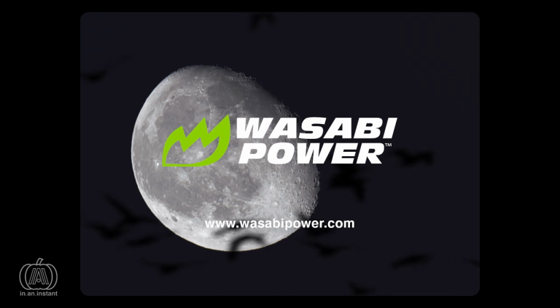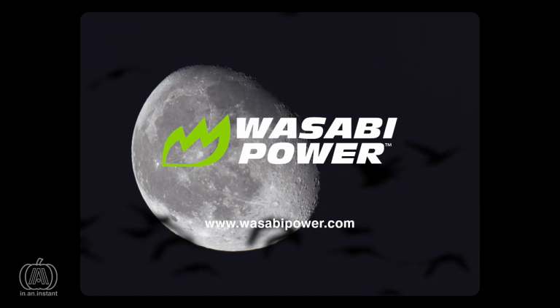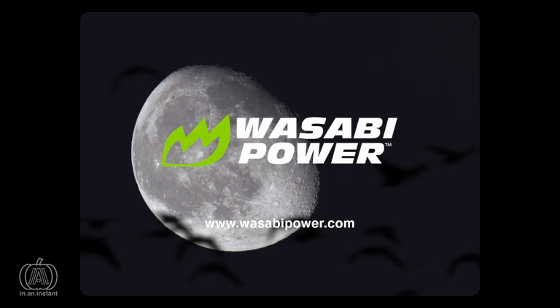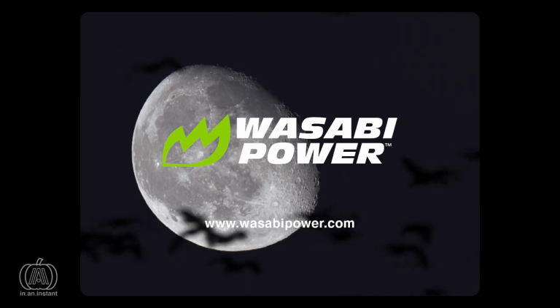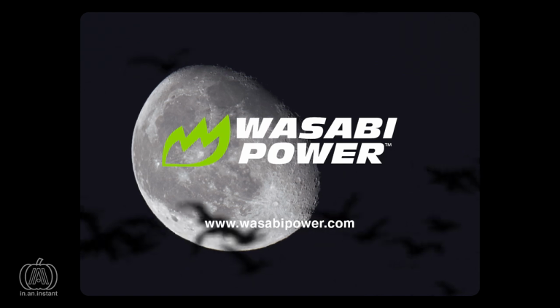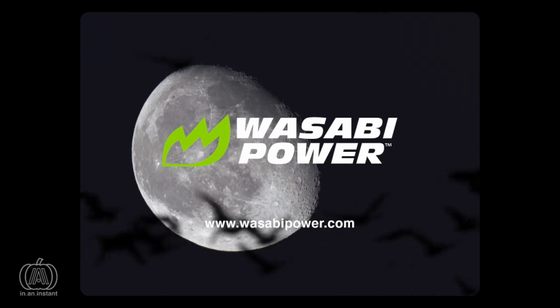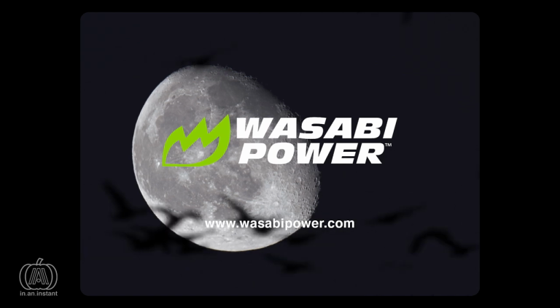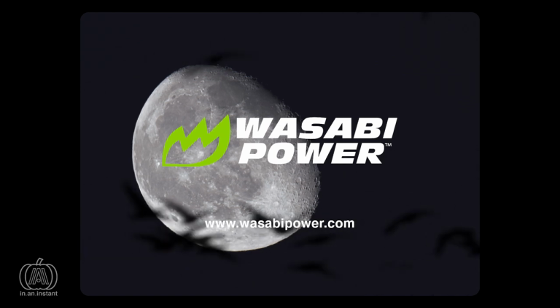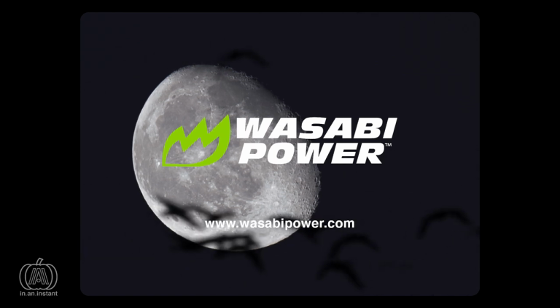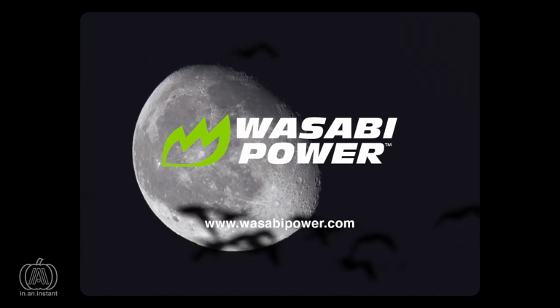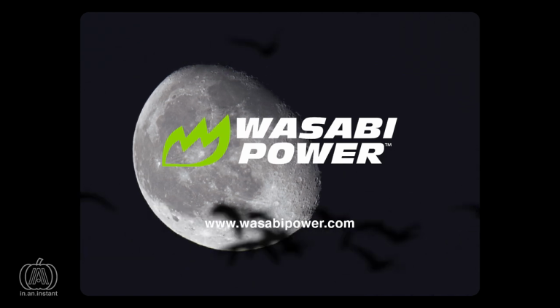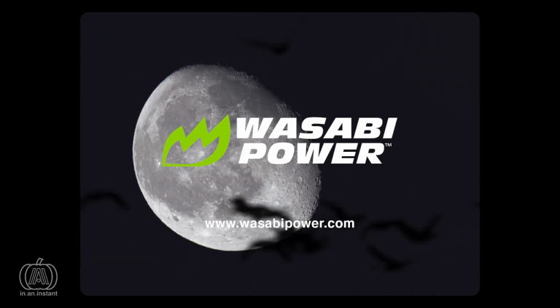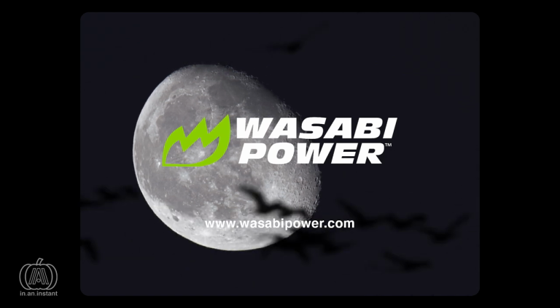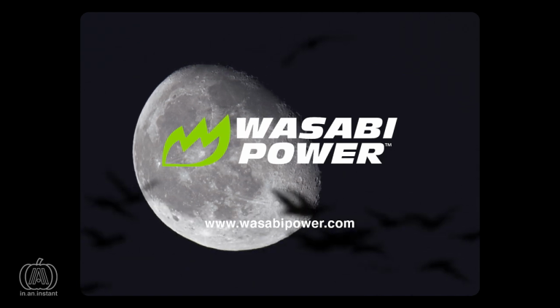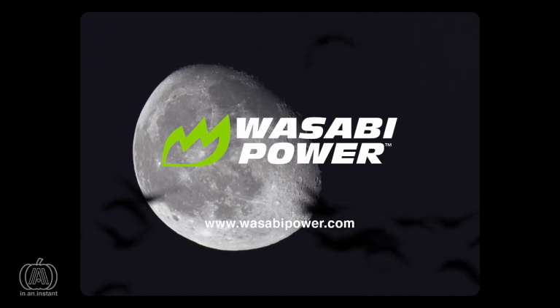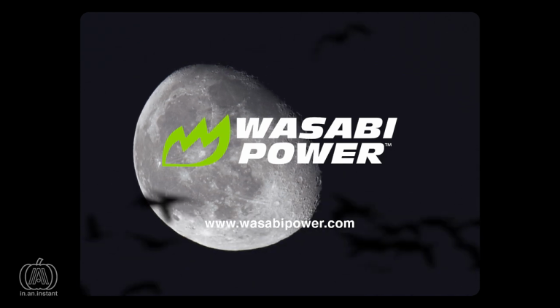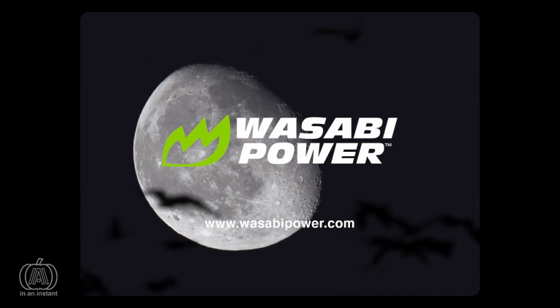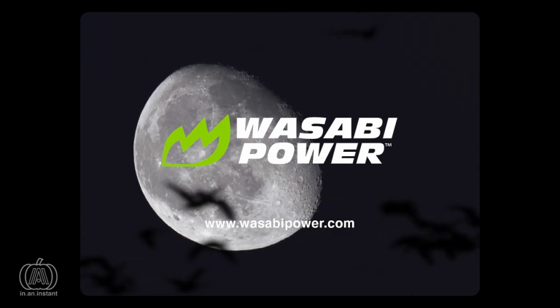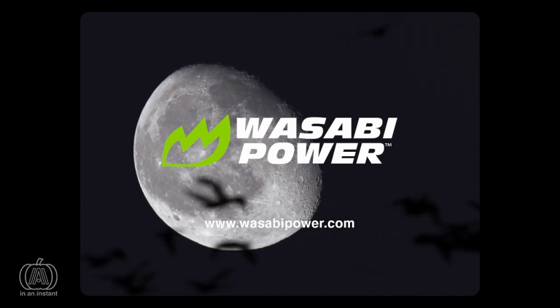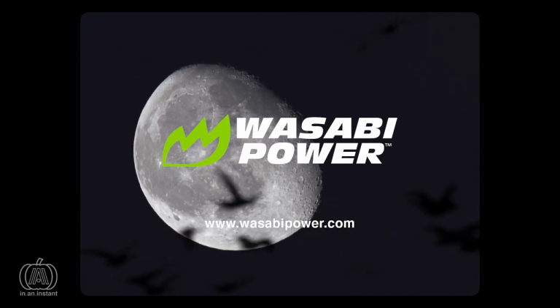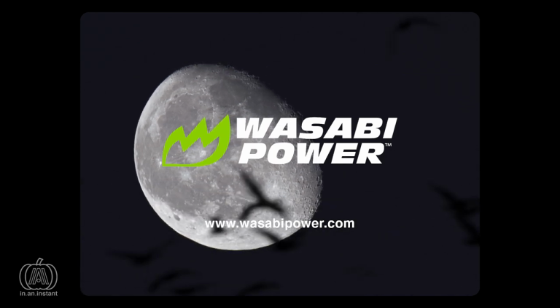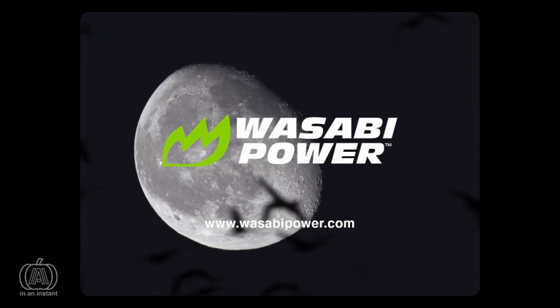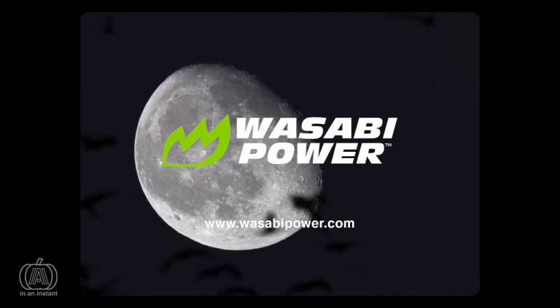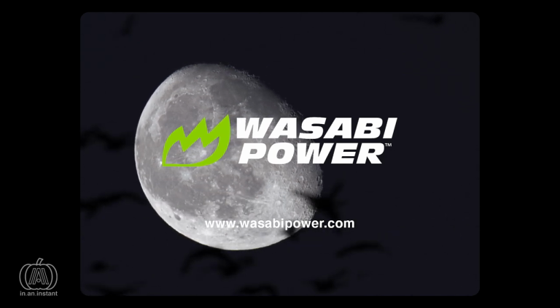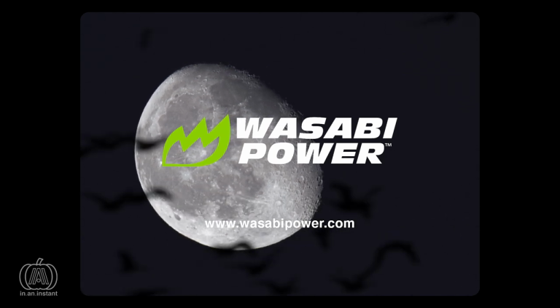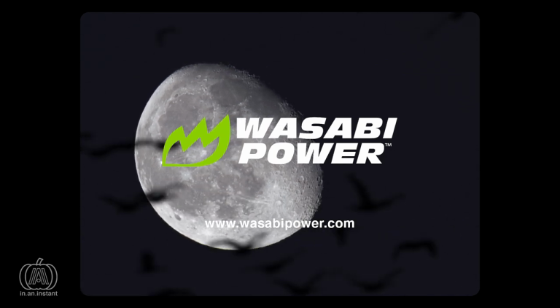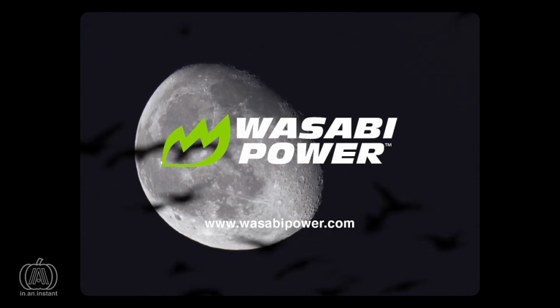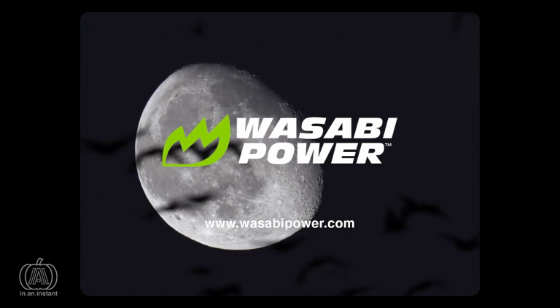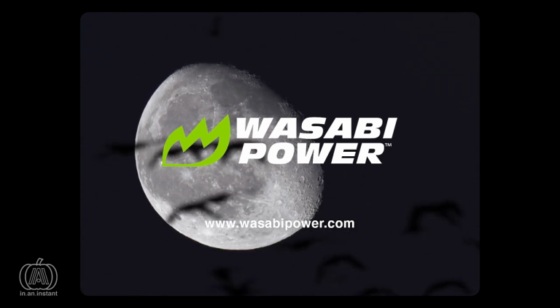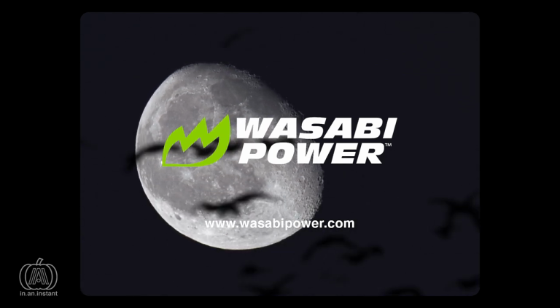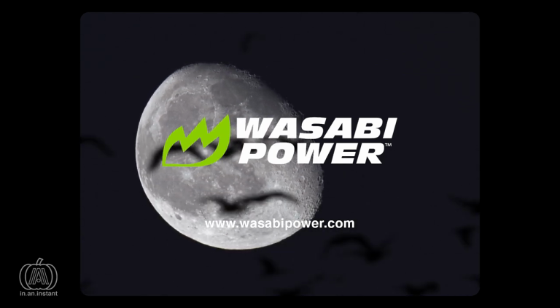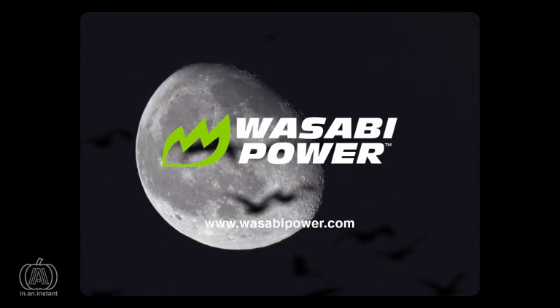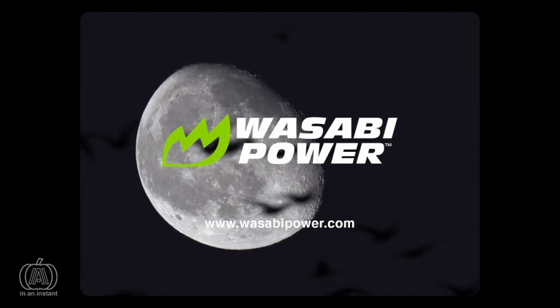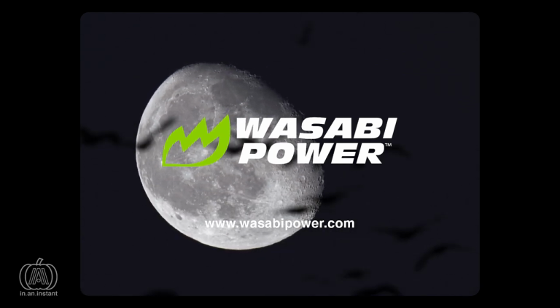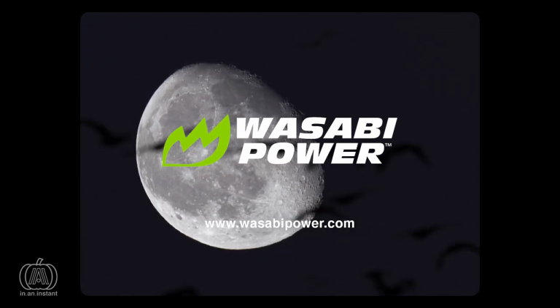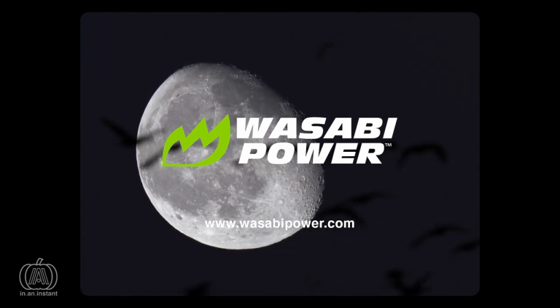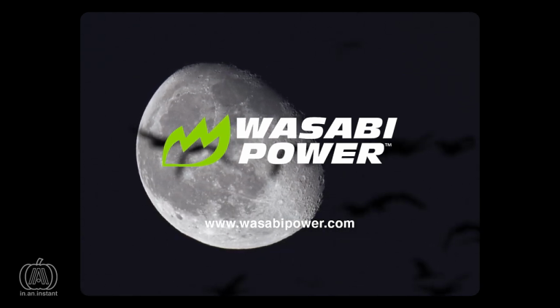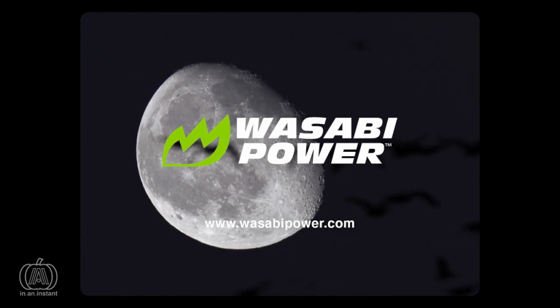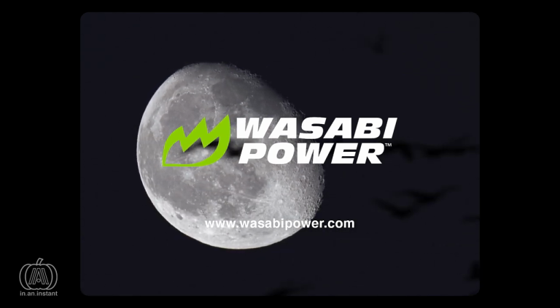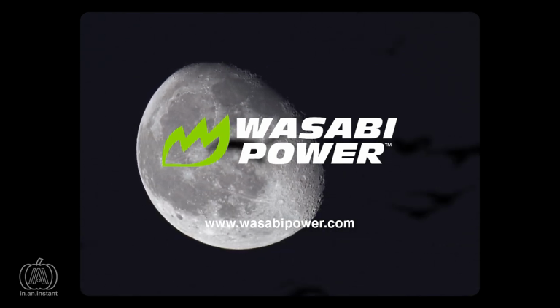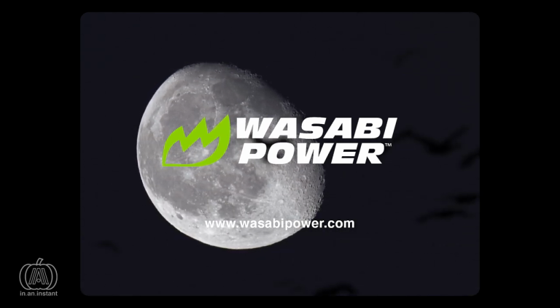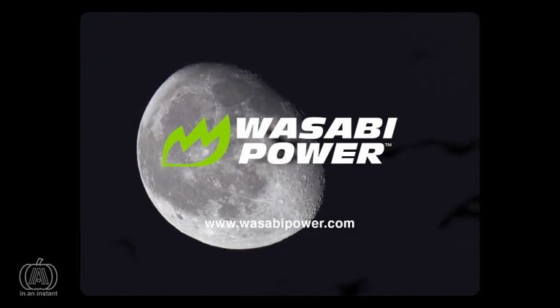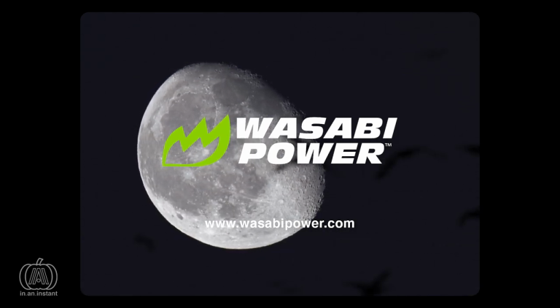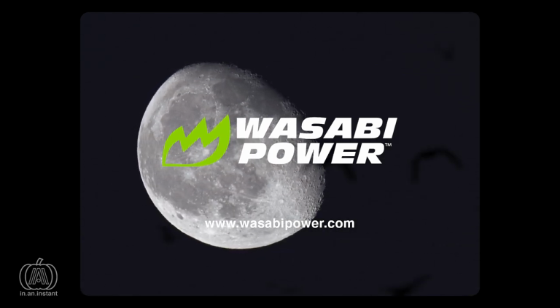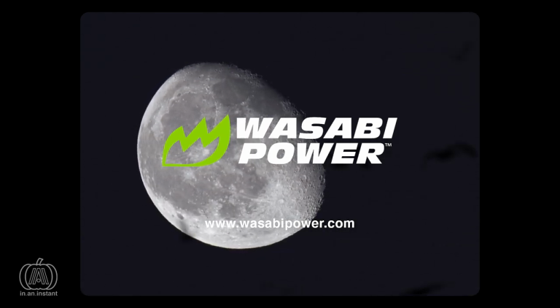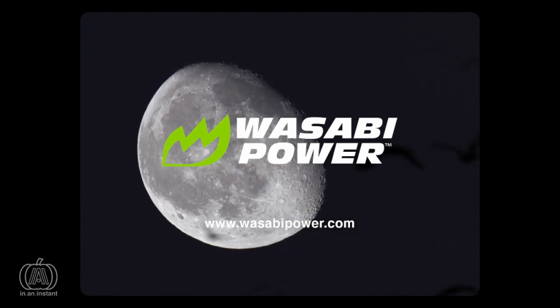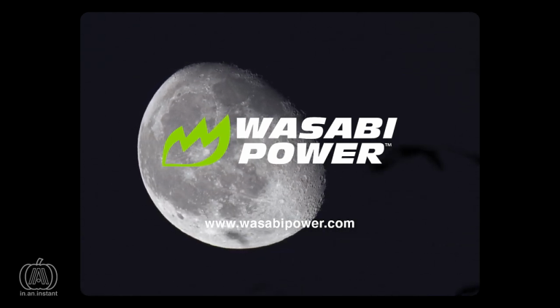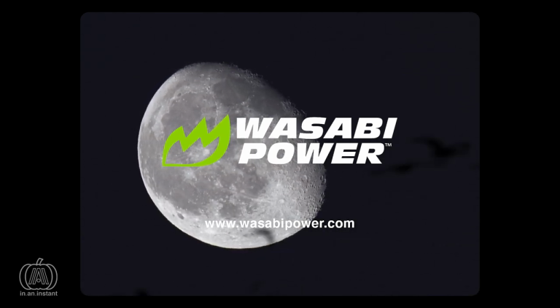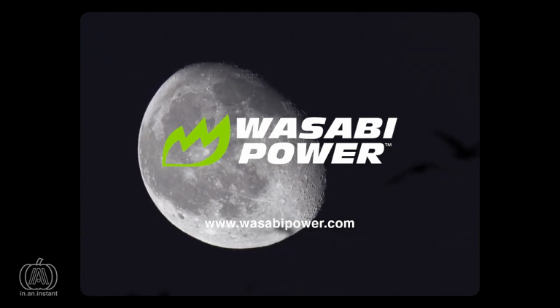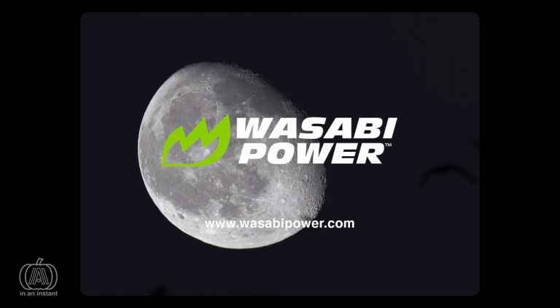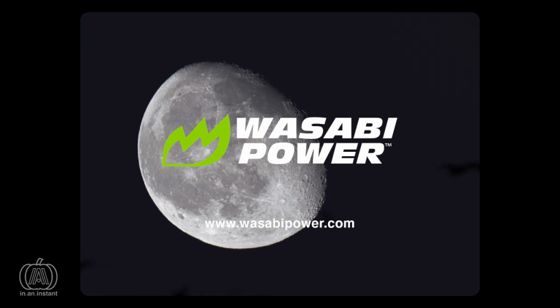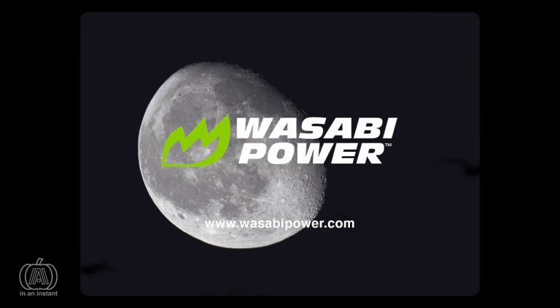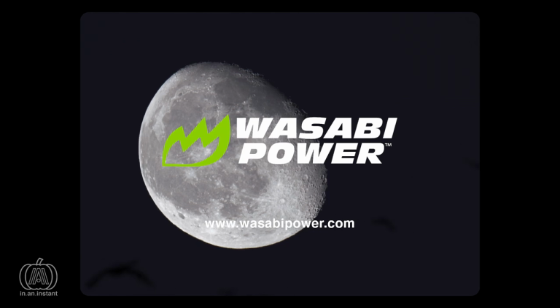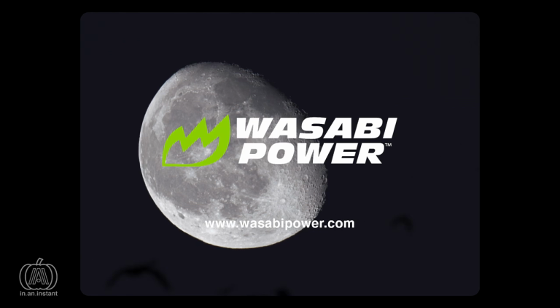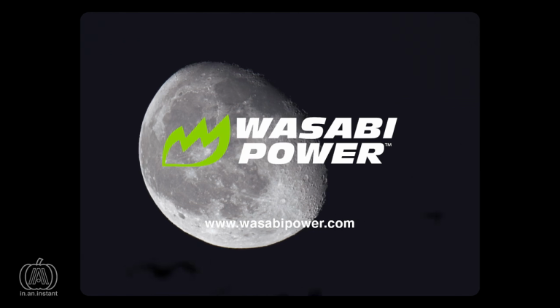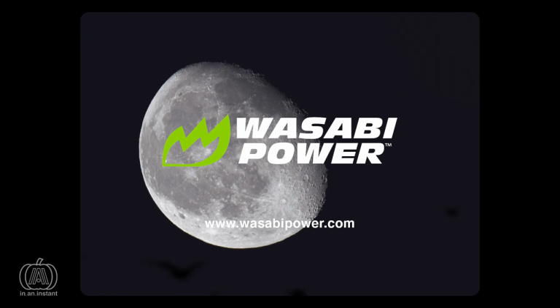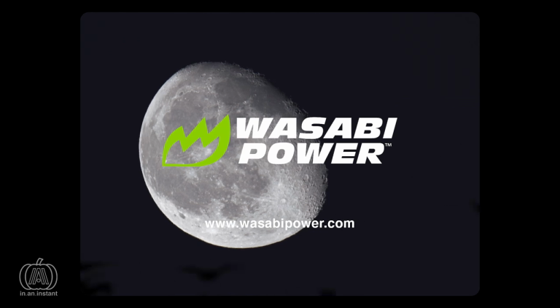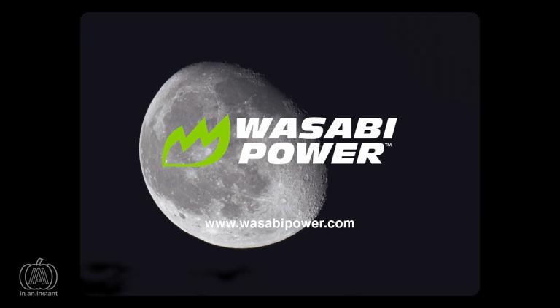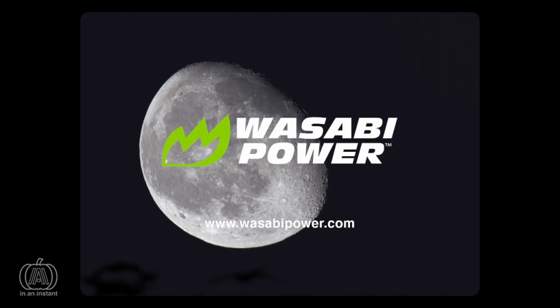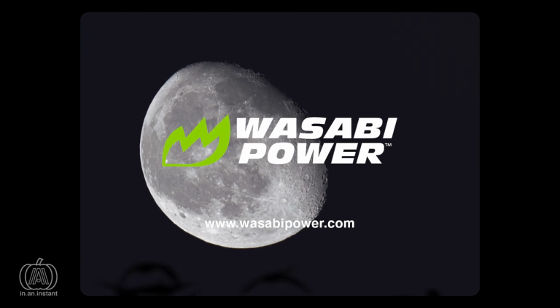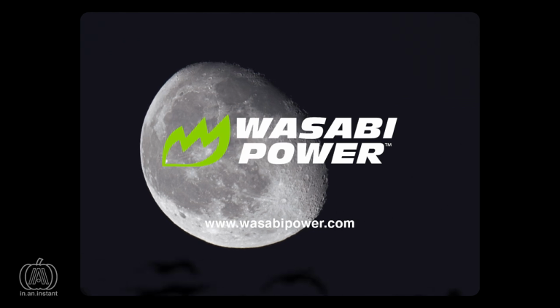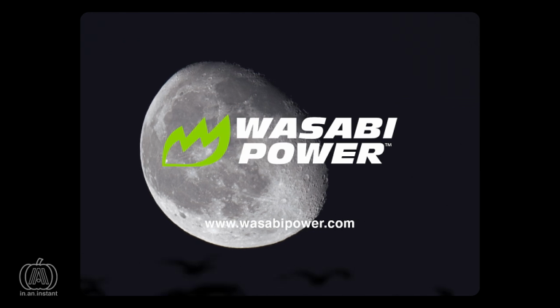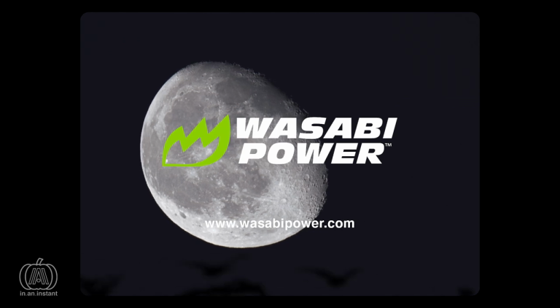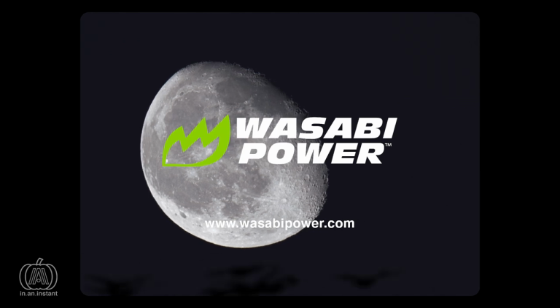This episode of In an Instant is powered by Wasabi. Get 15% off camera batteries with promo code INSTANT.